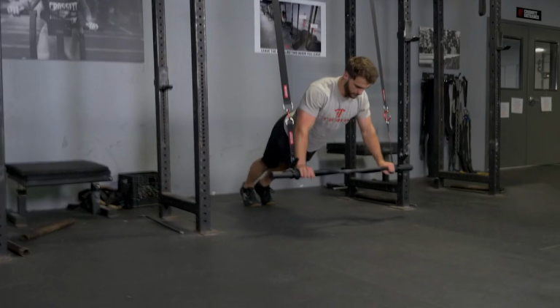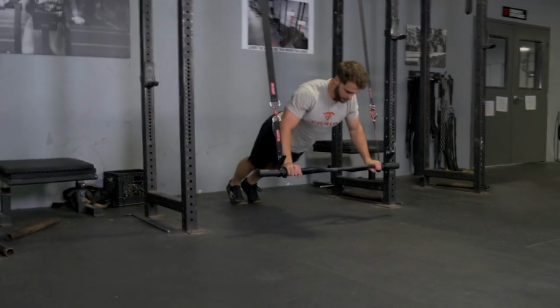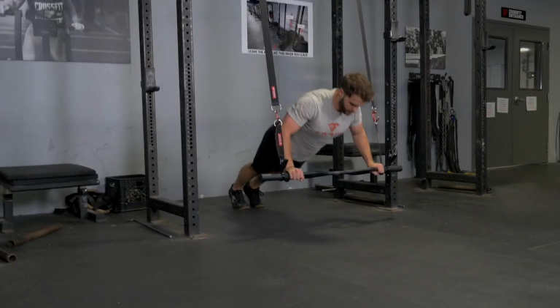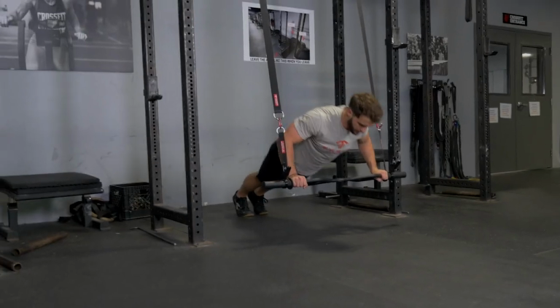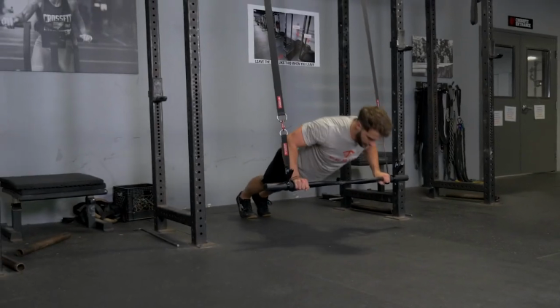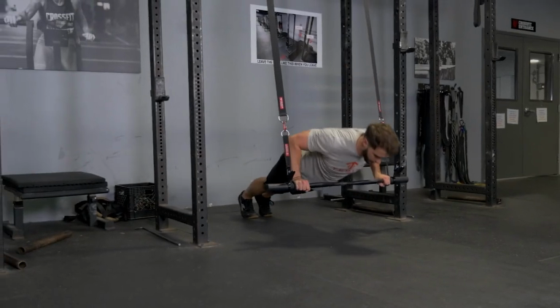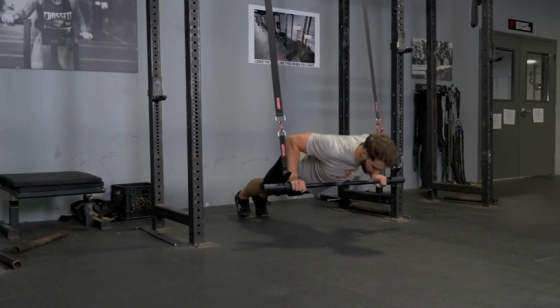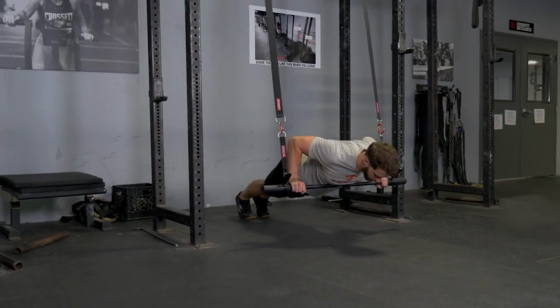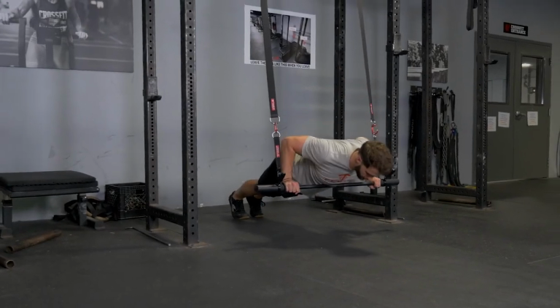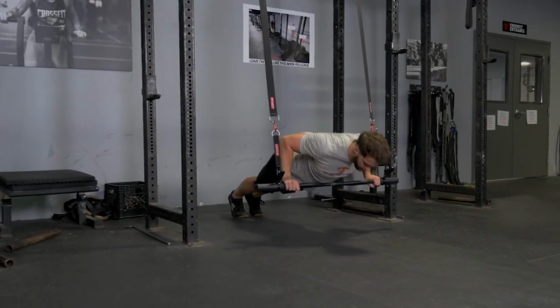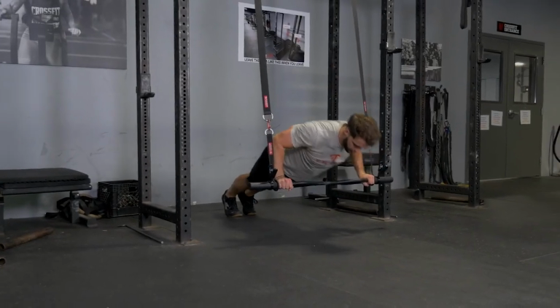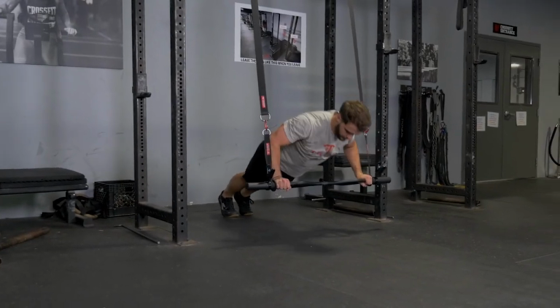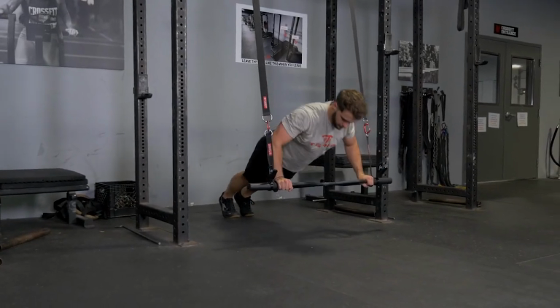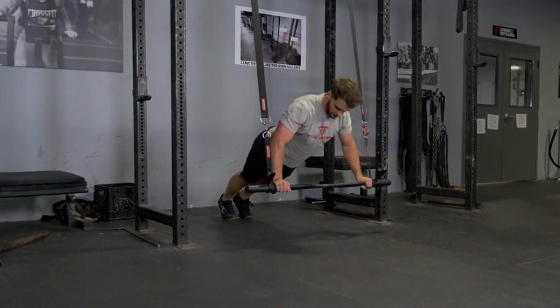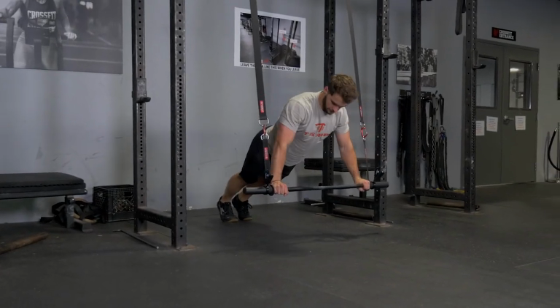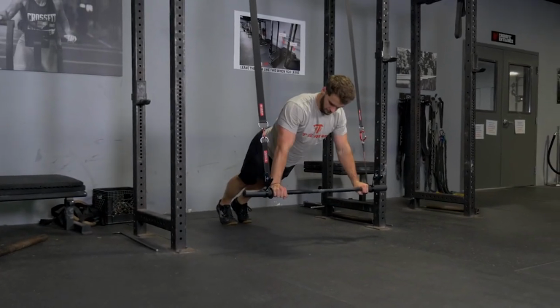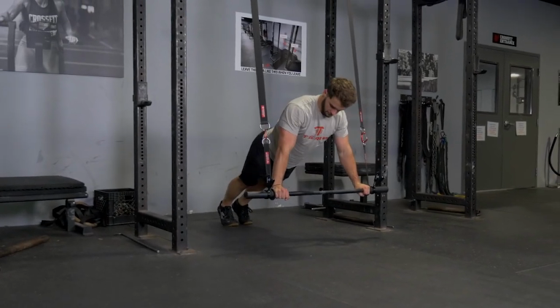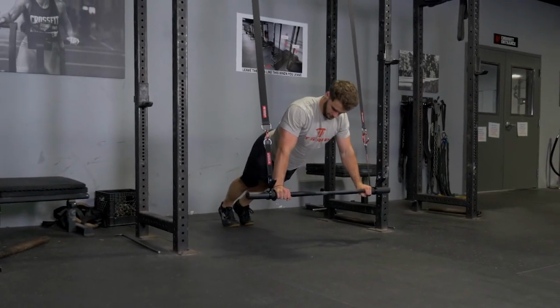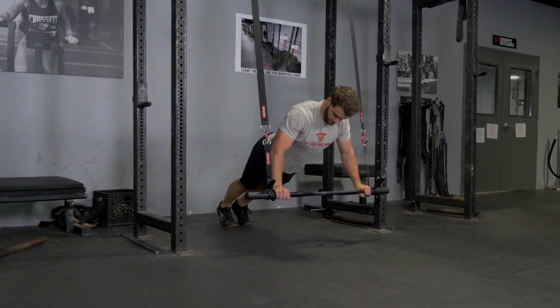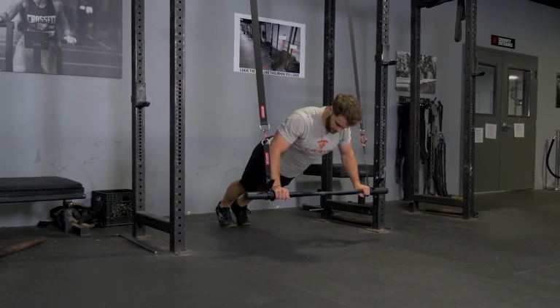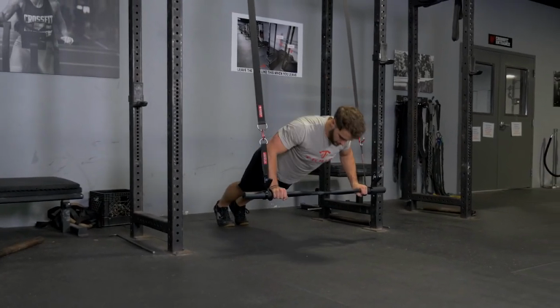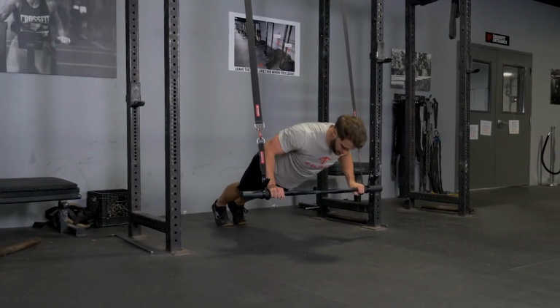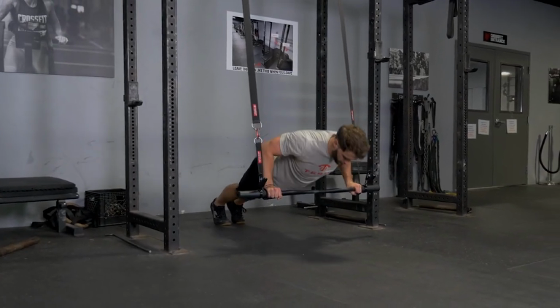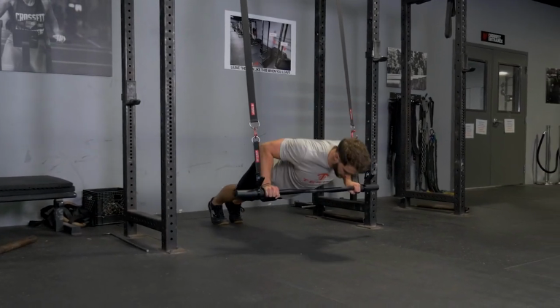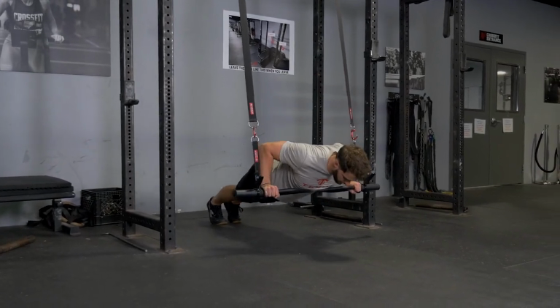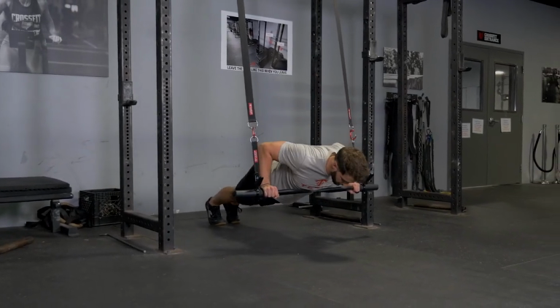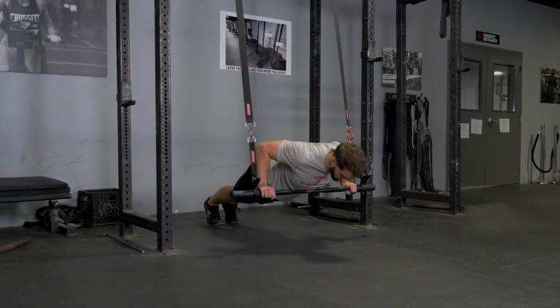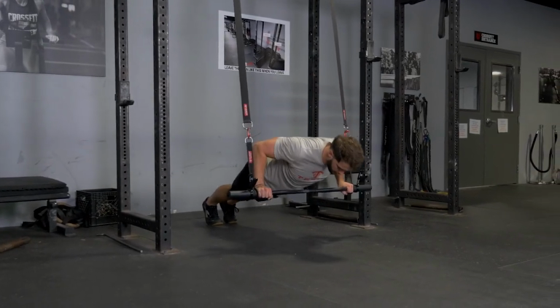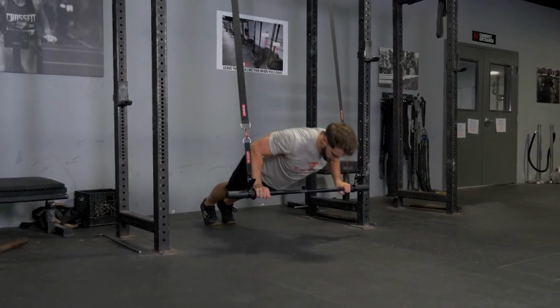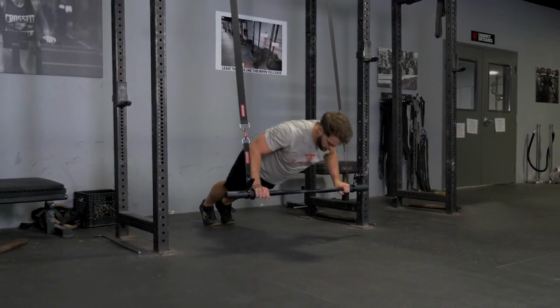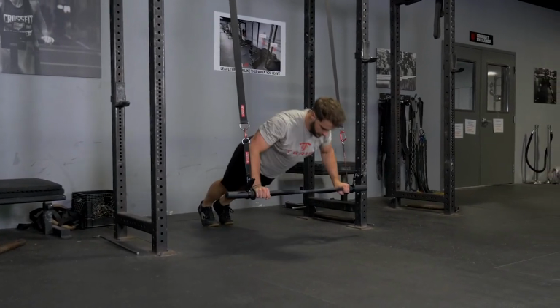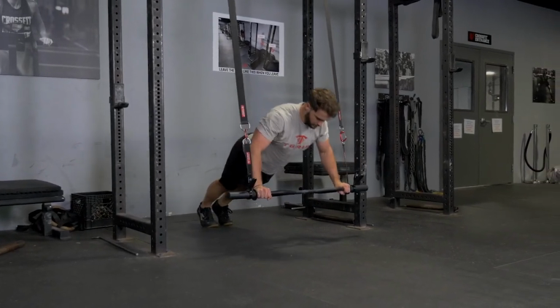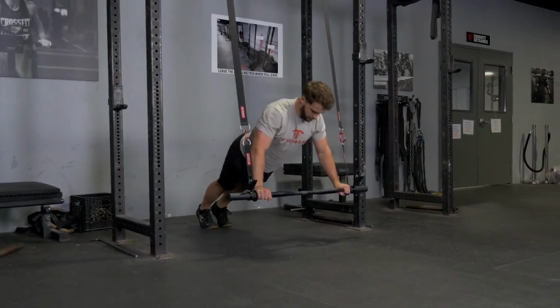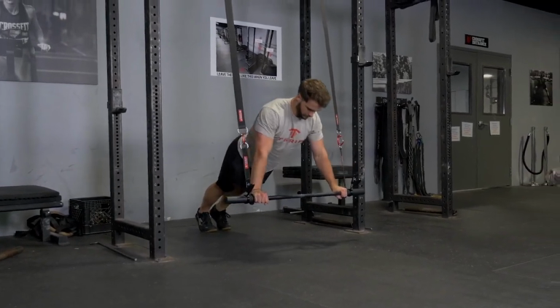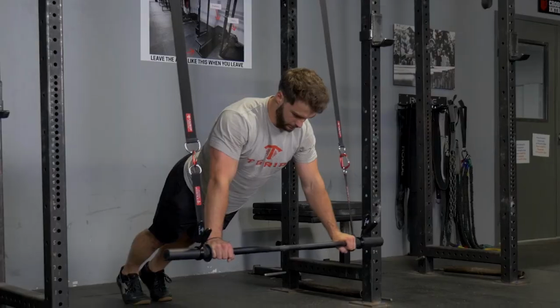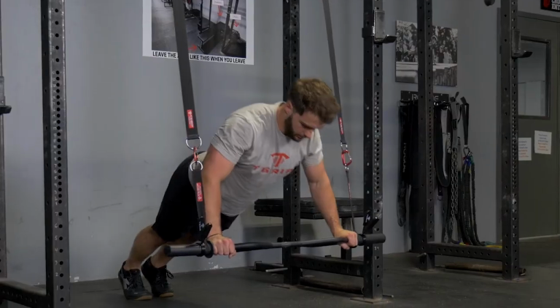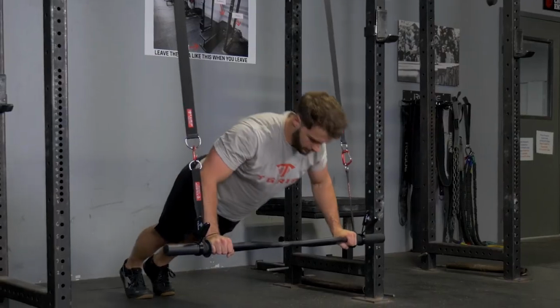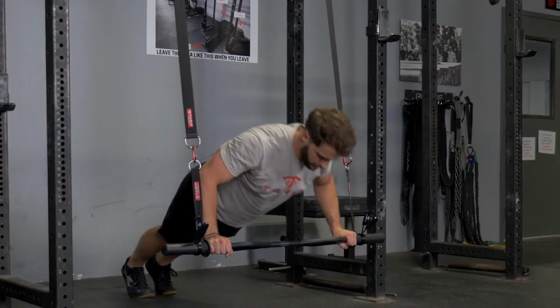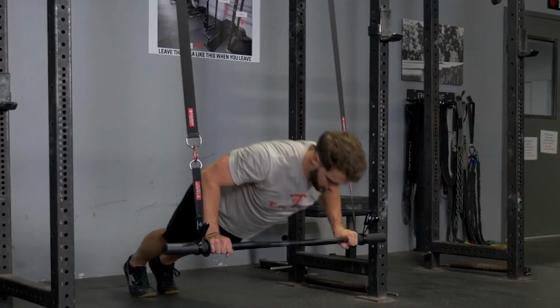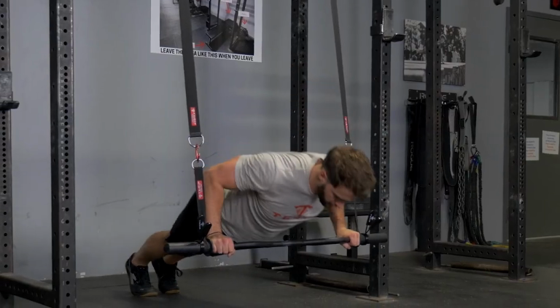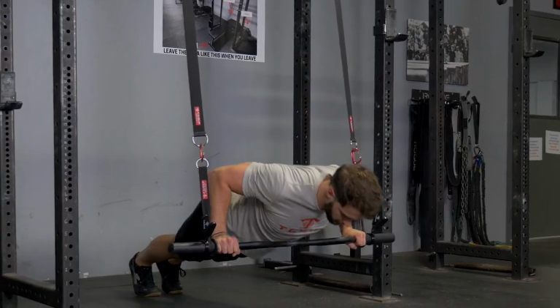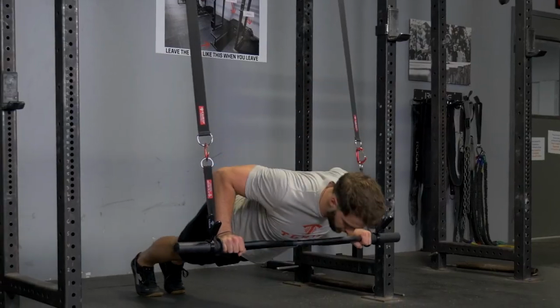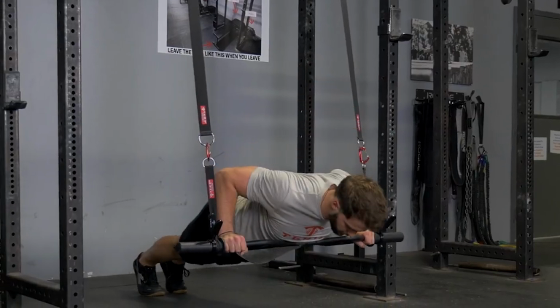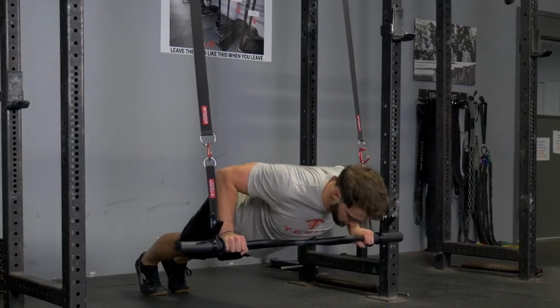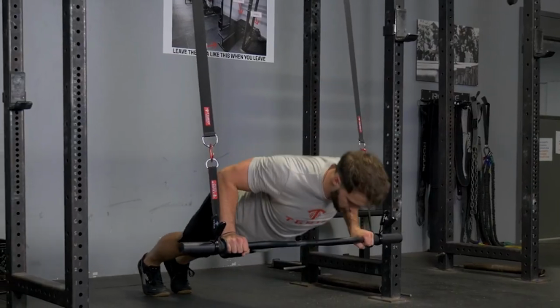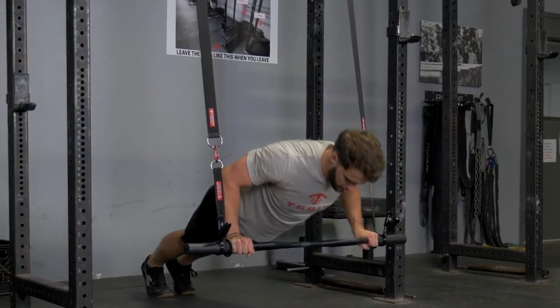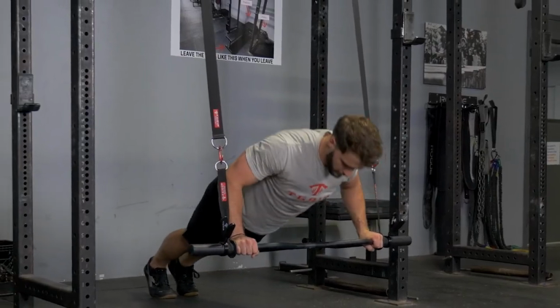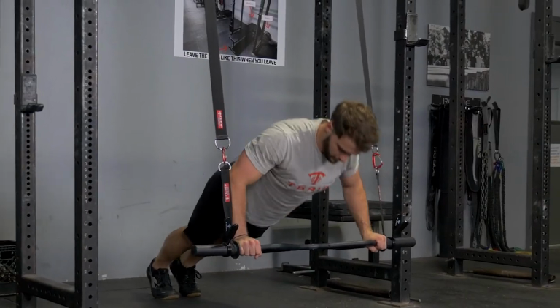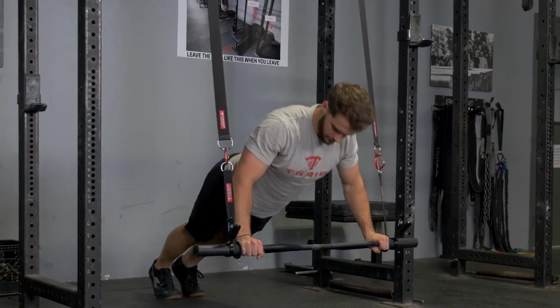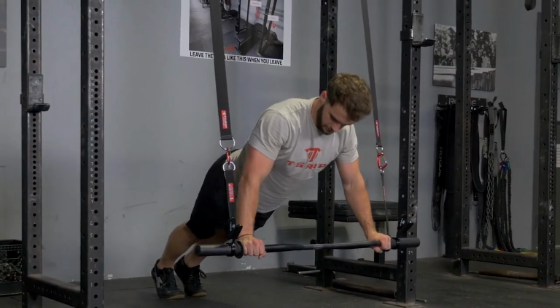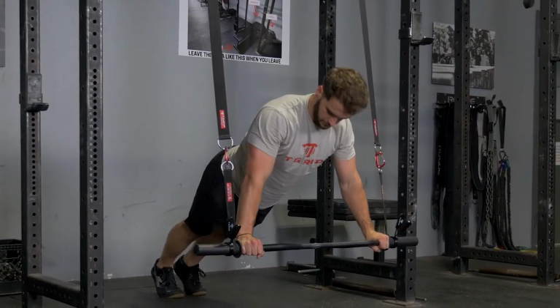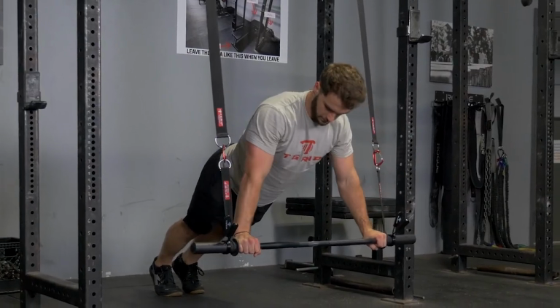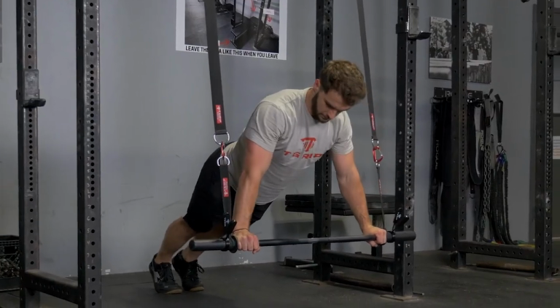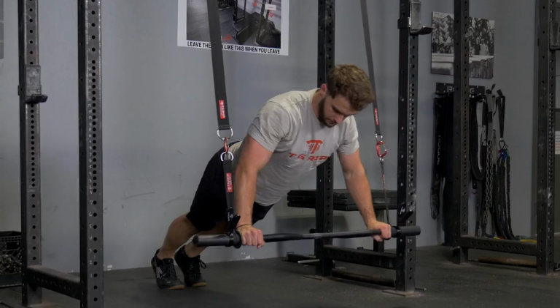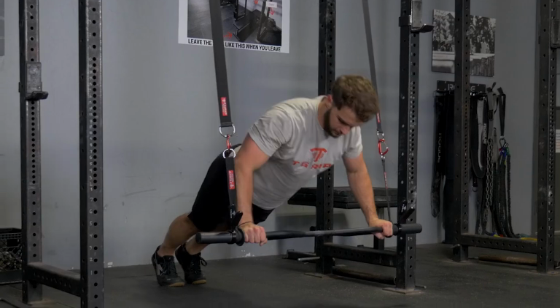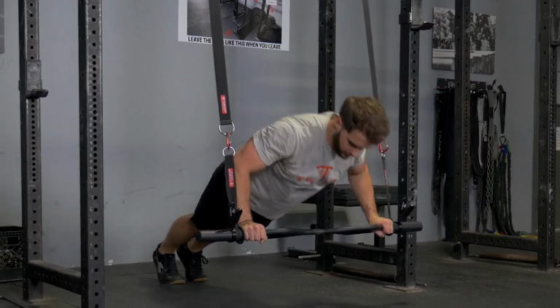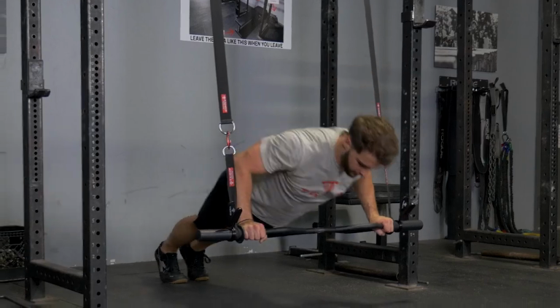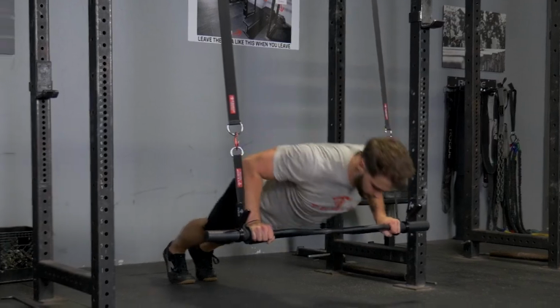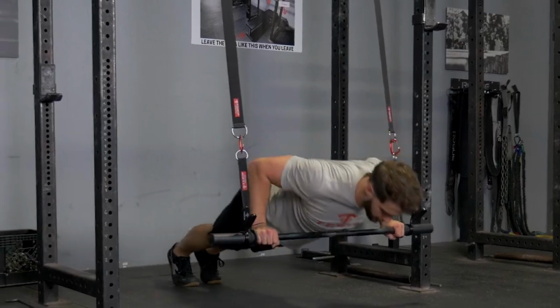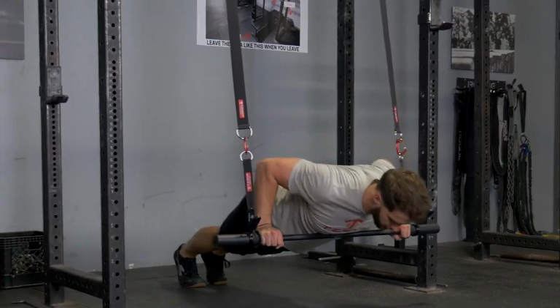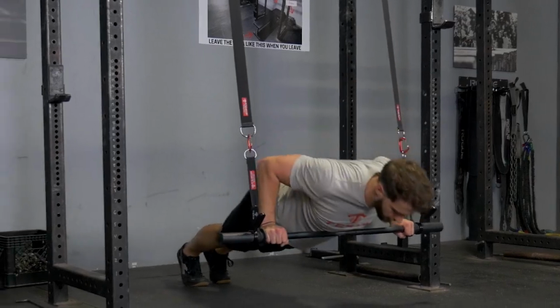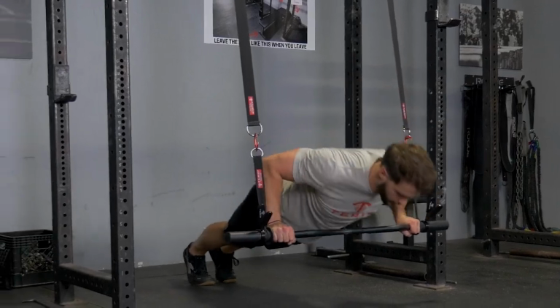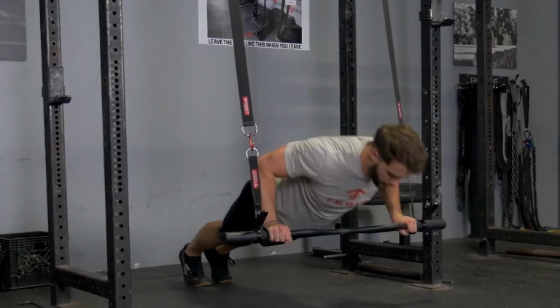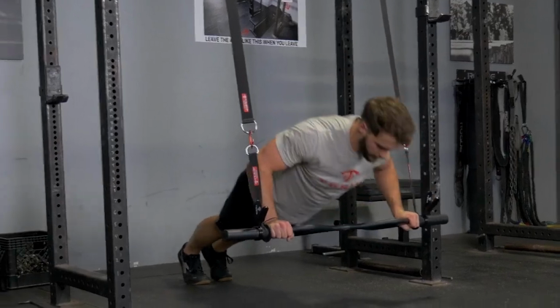The suspension push-up, using your original T-grip bar with a wide overhand grip, trains your chest, front deltoids, and triceps.